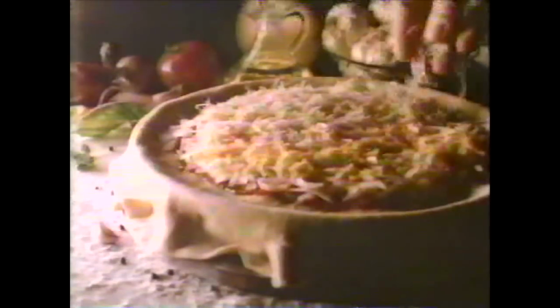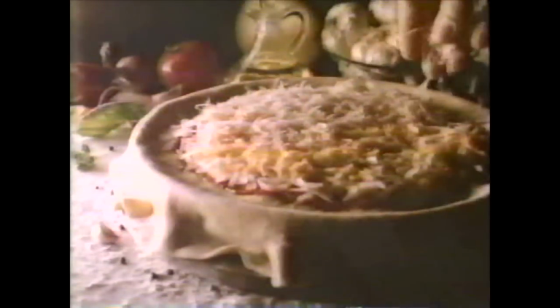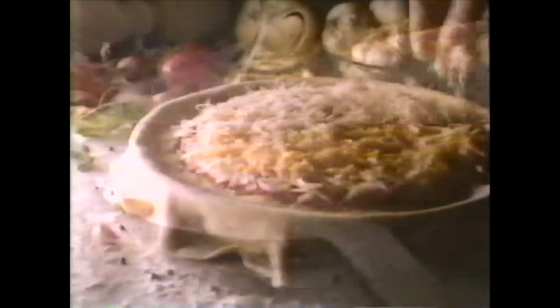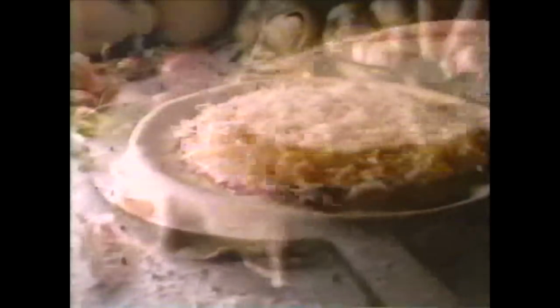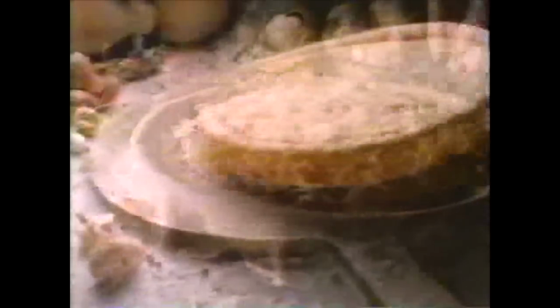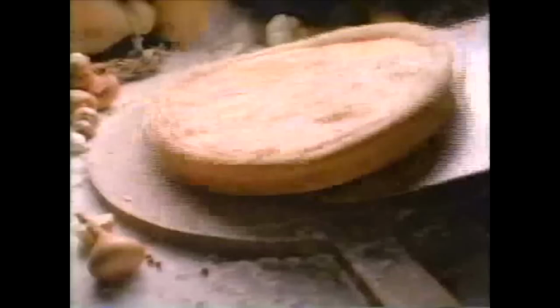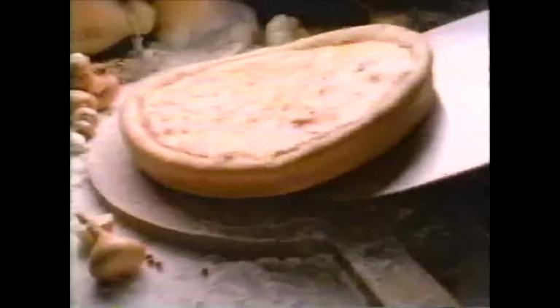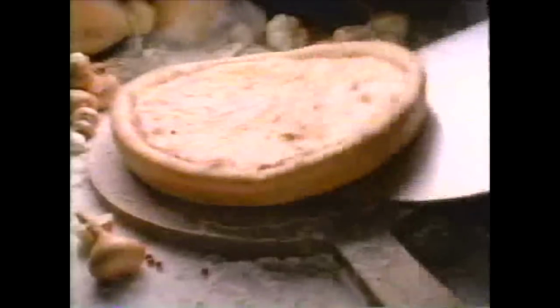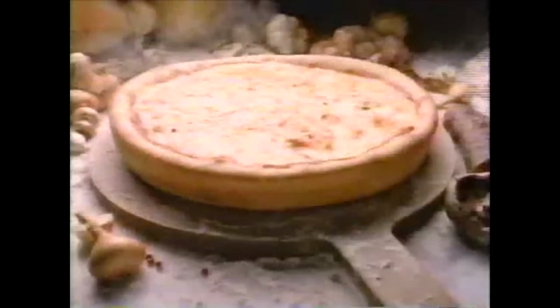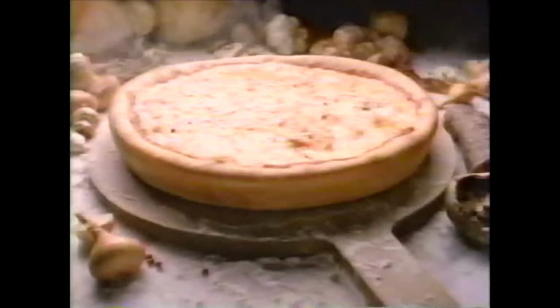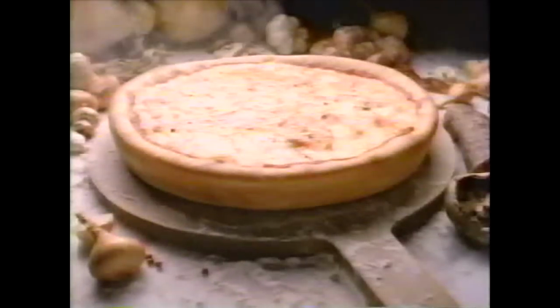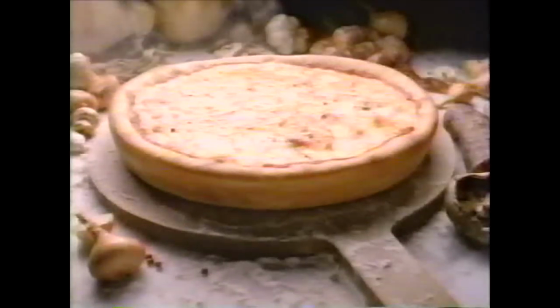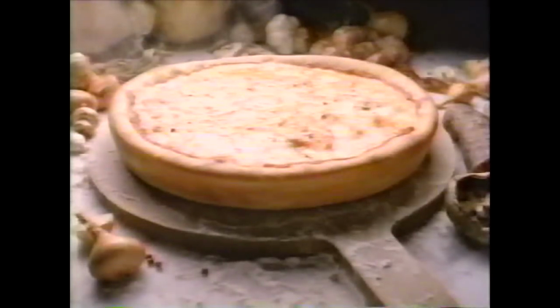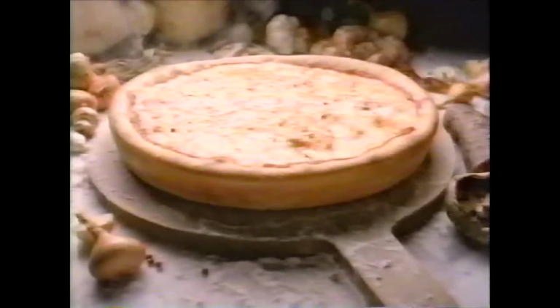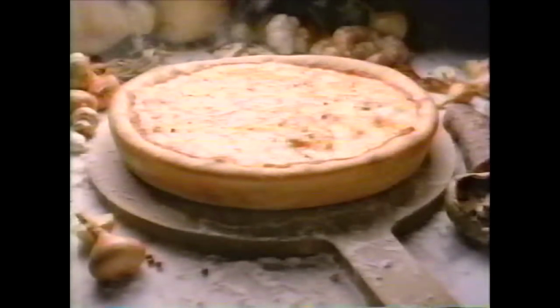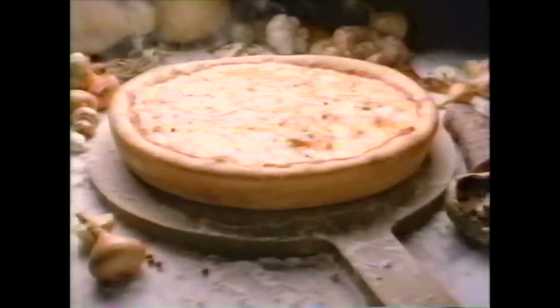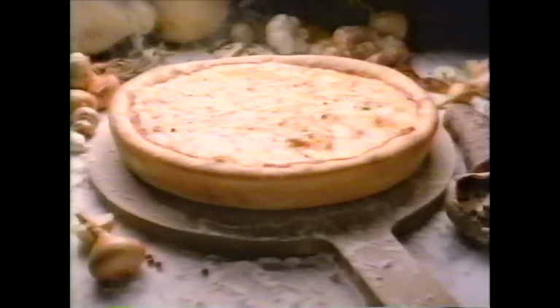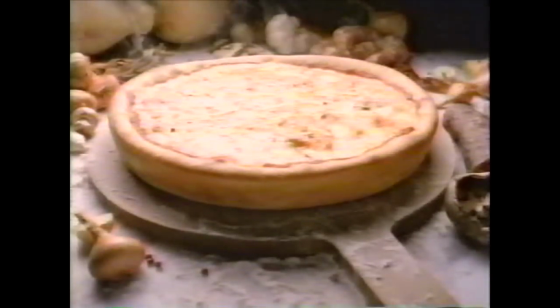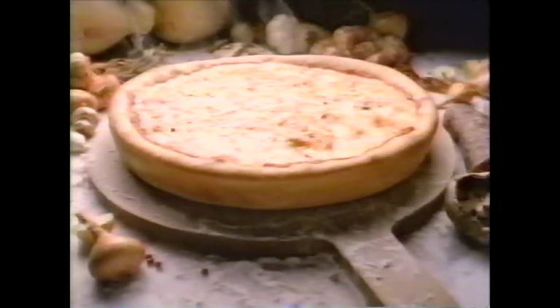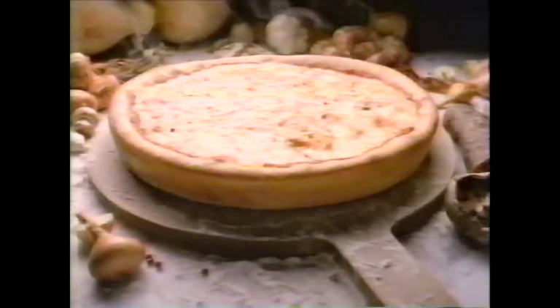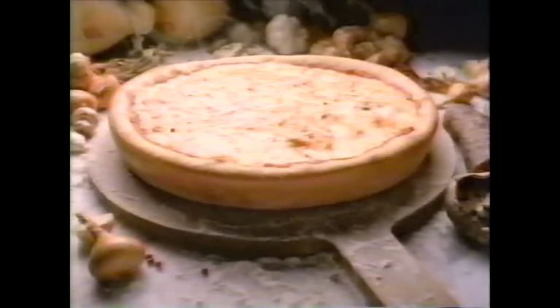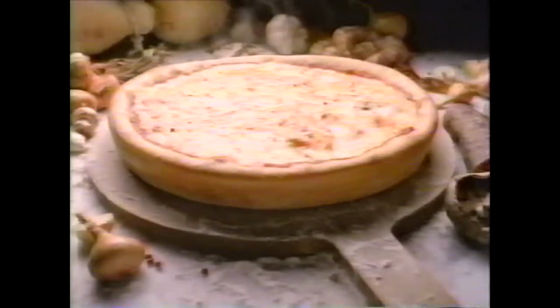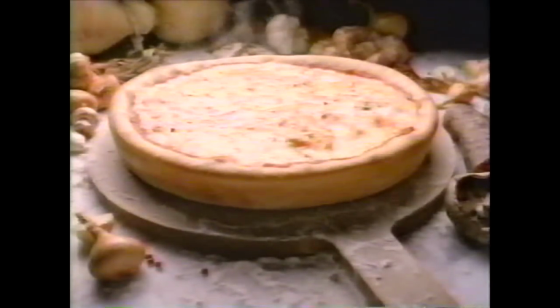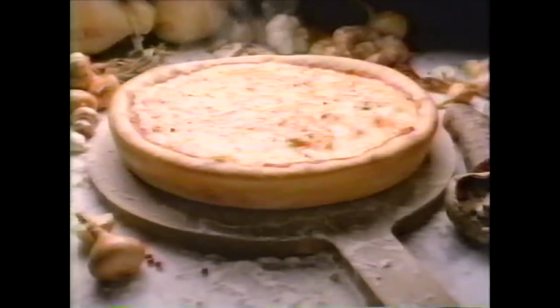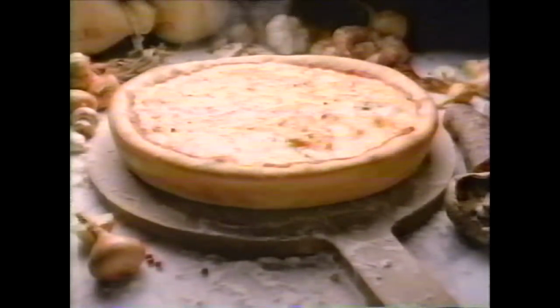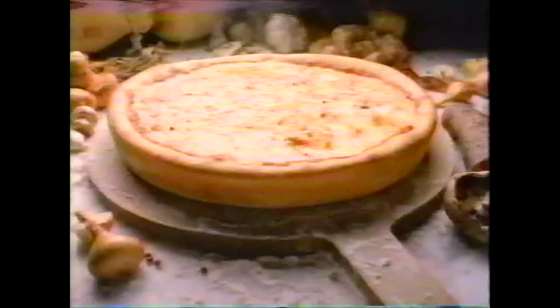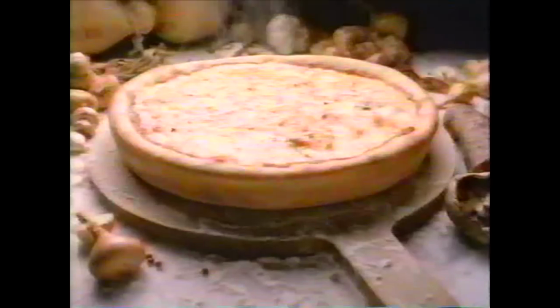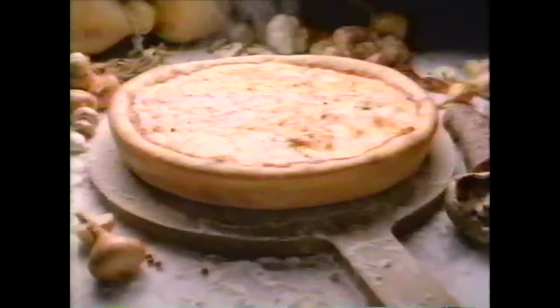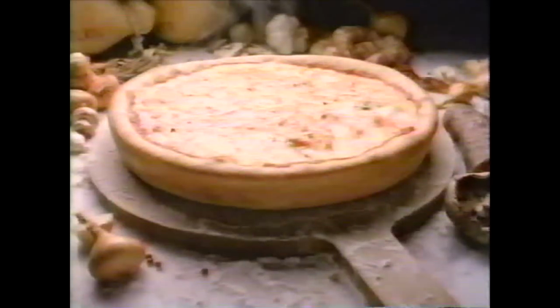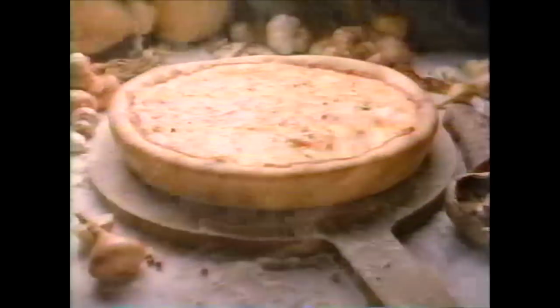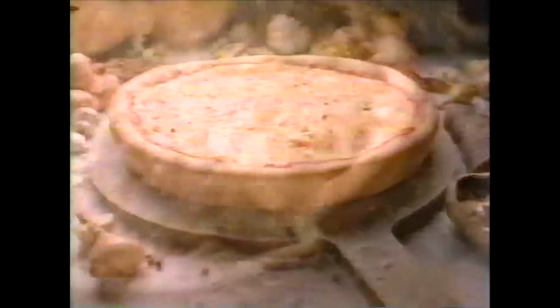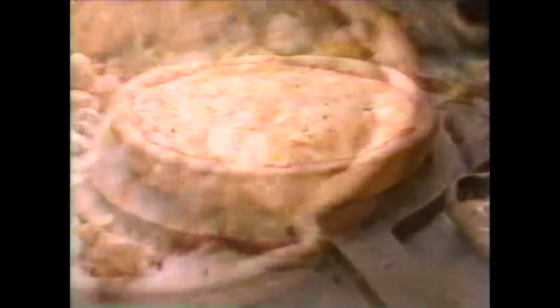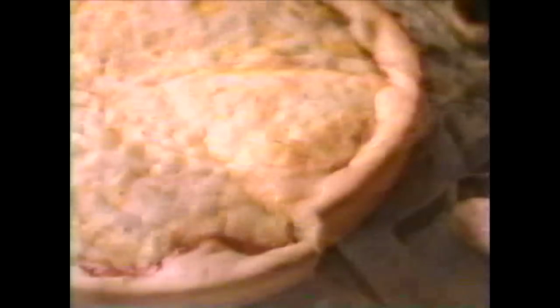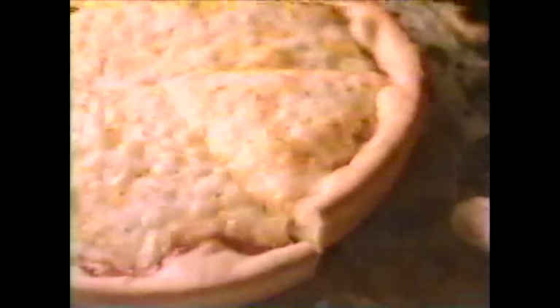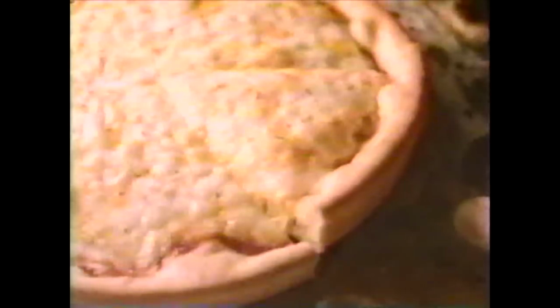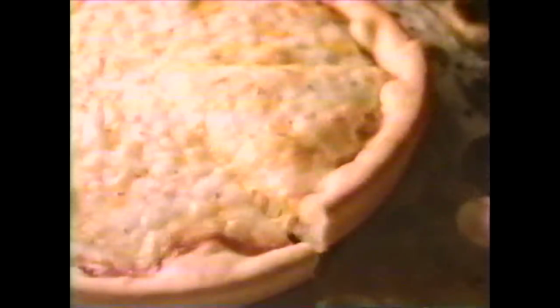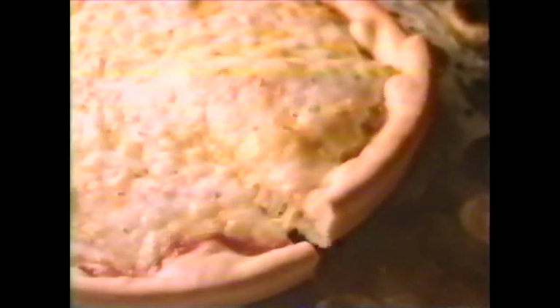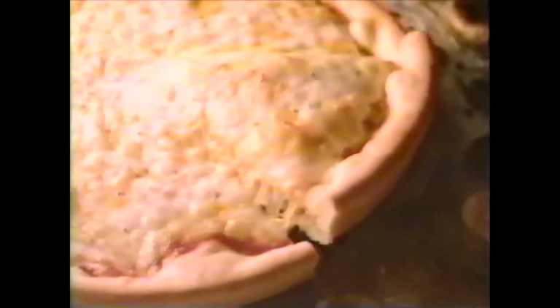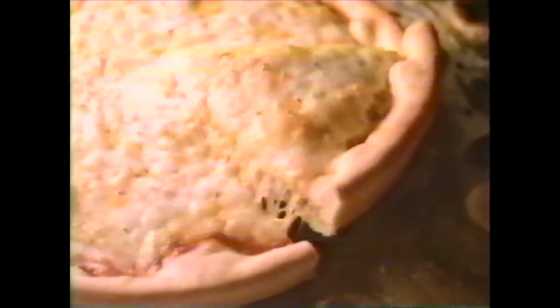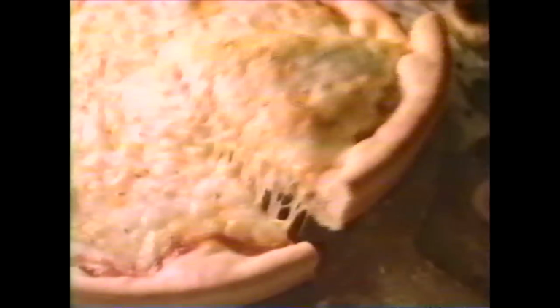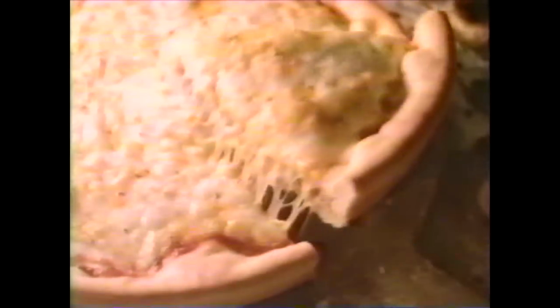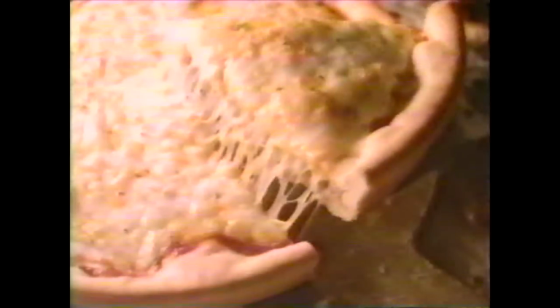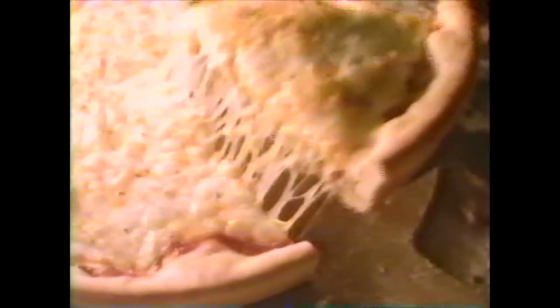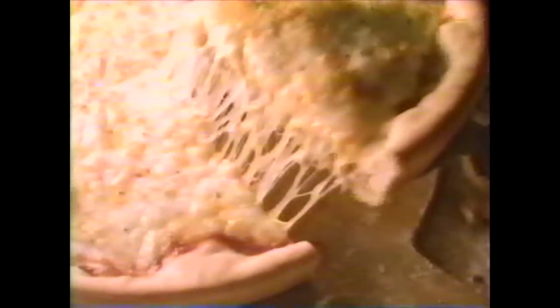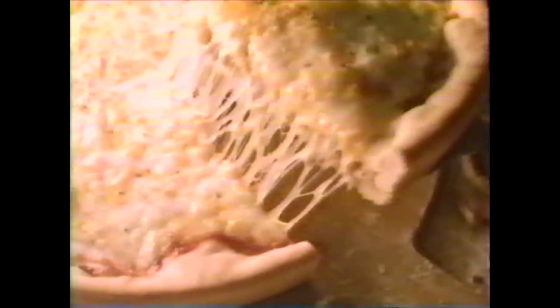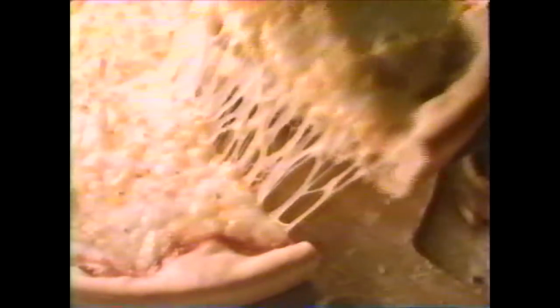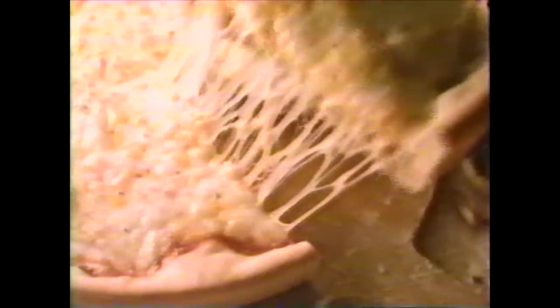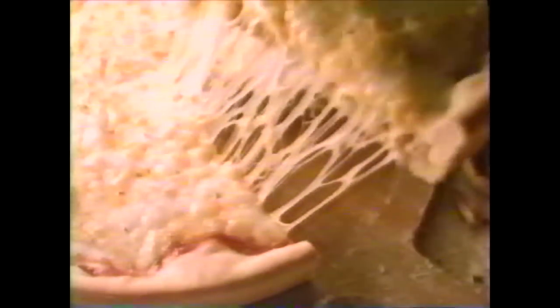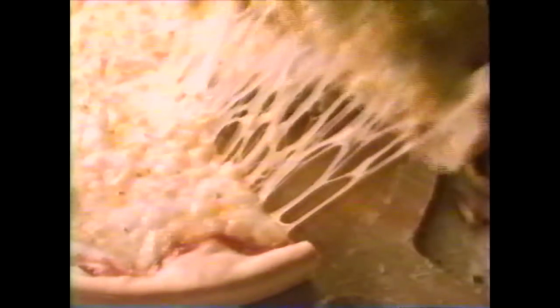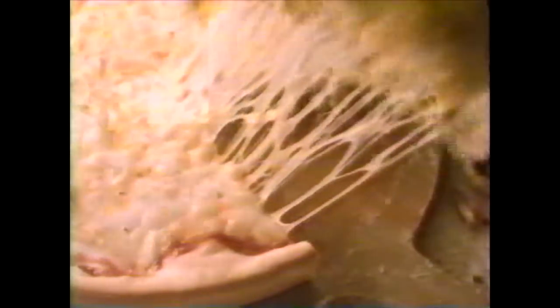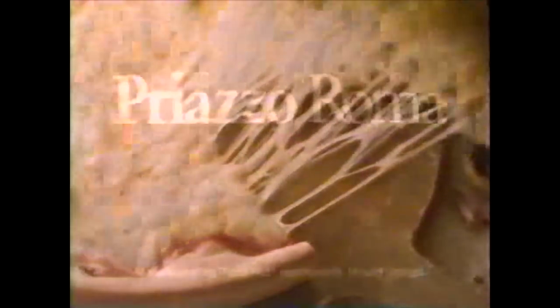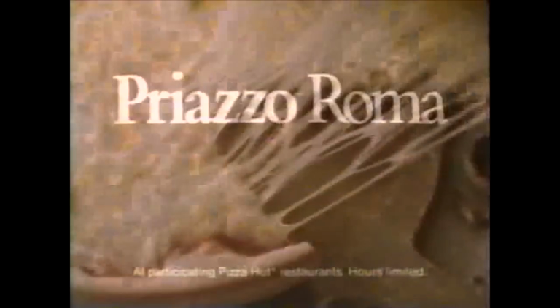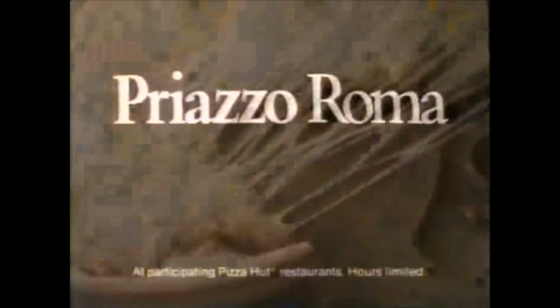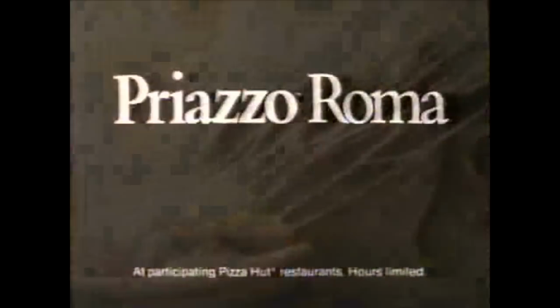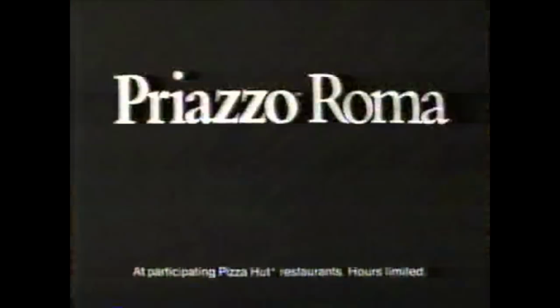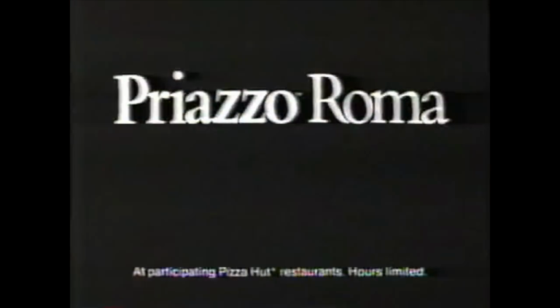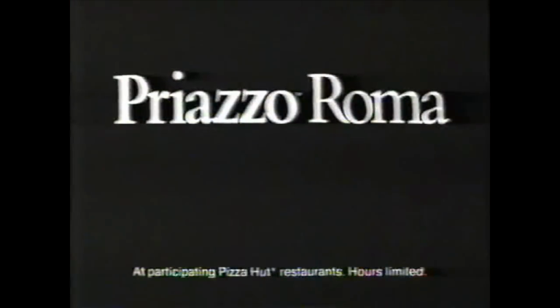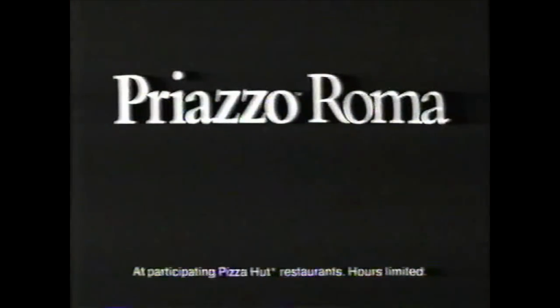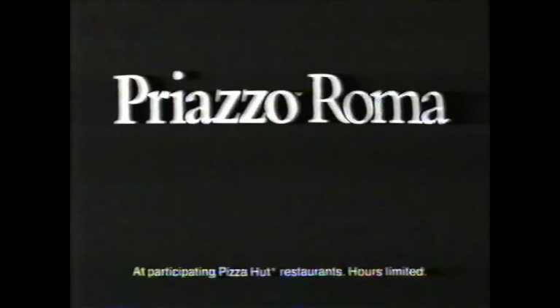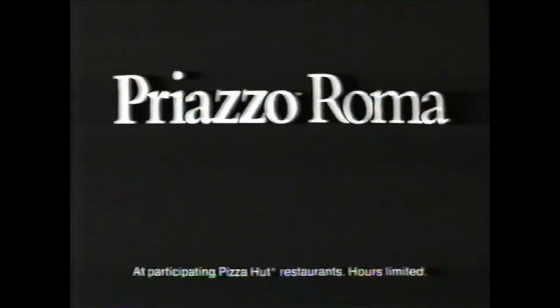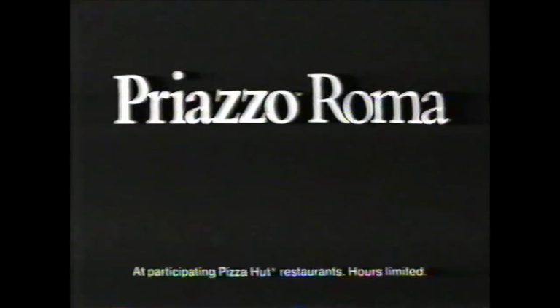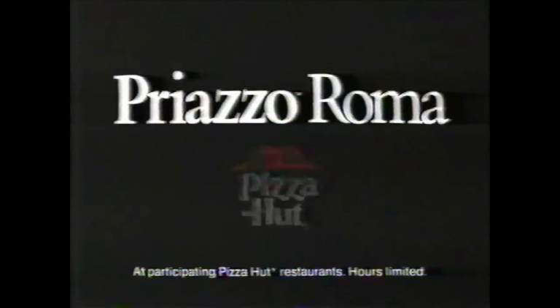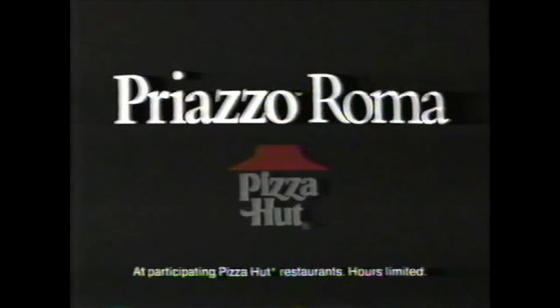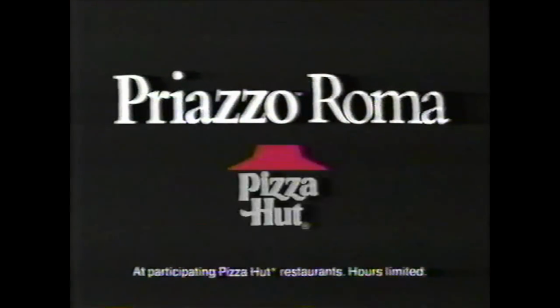At Pizza Hut, we call that recipe Preazzo Roma Italian Pie. Discover it for yourself.